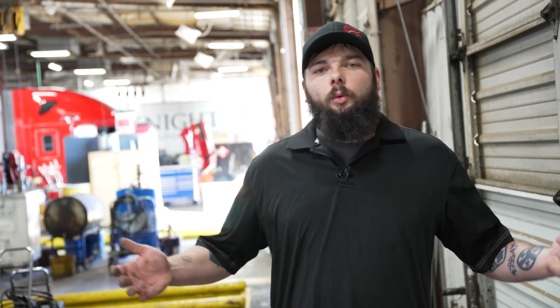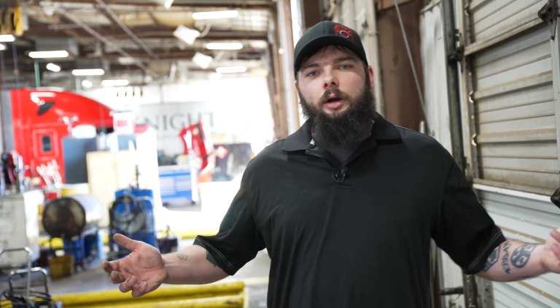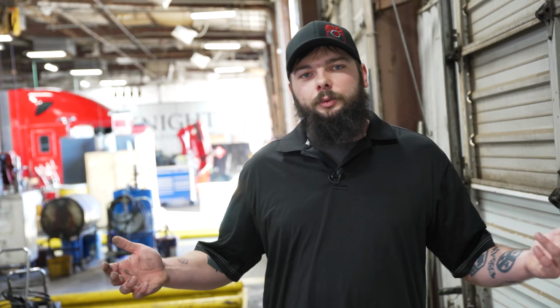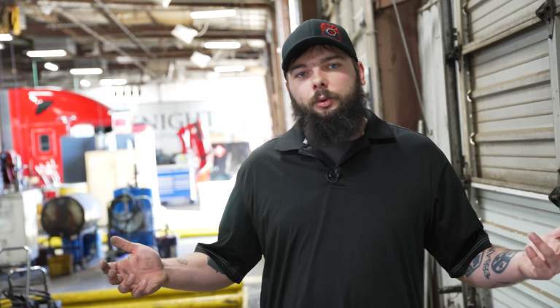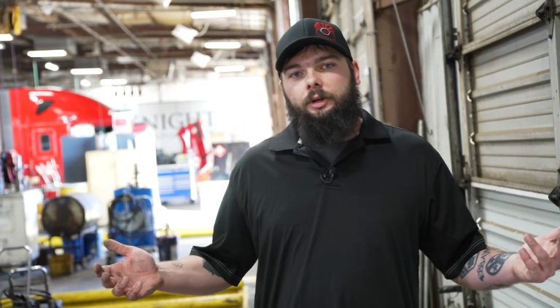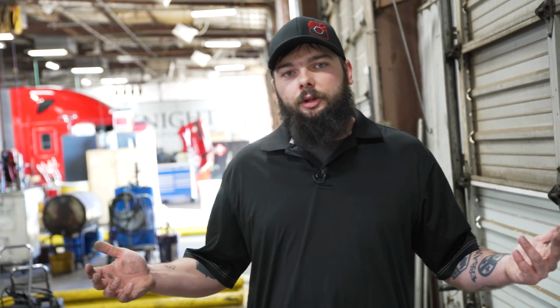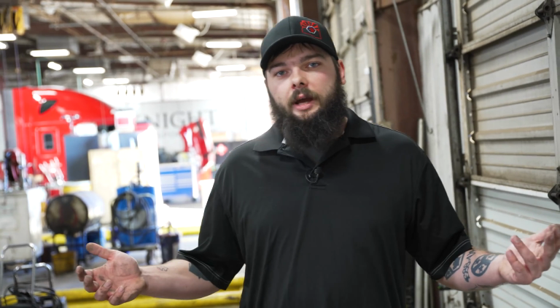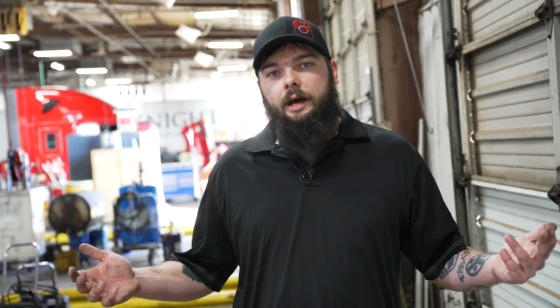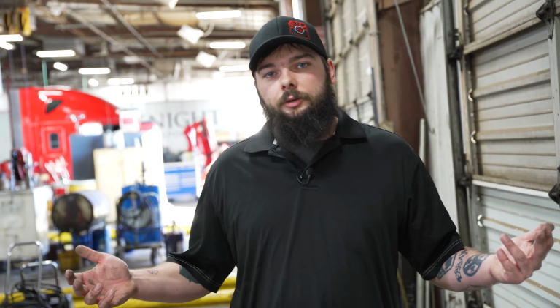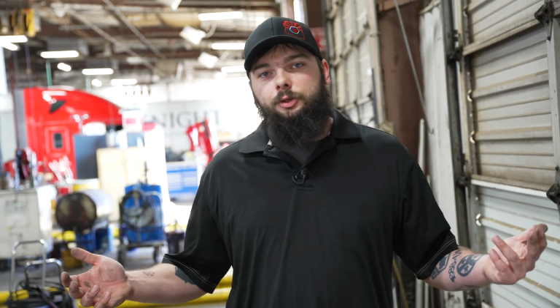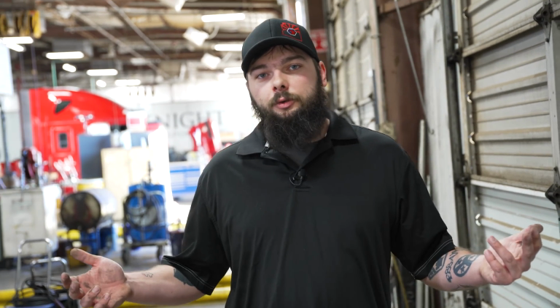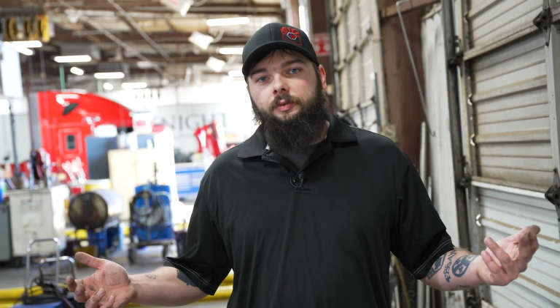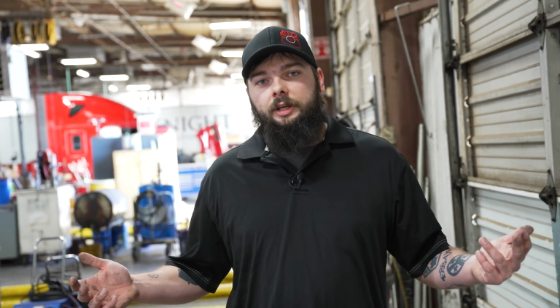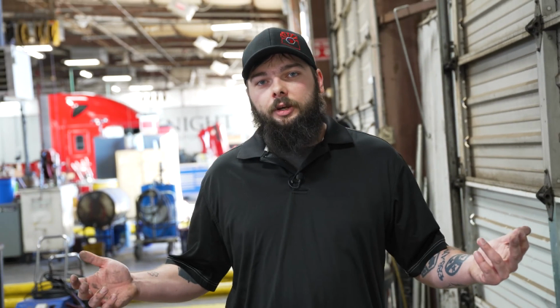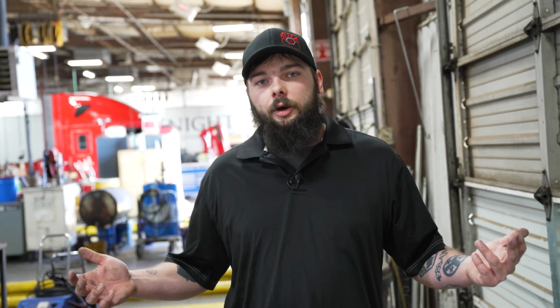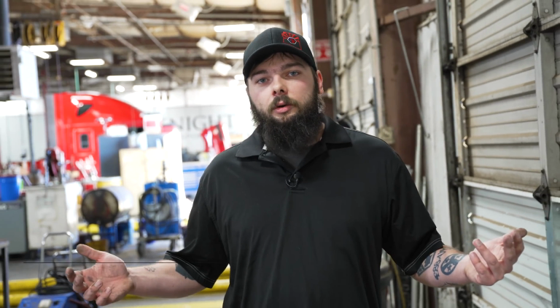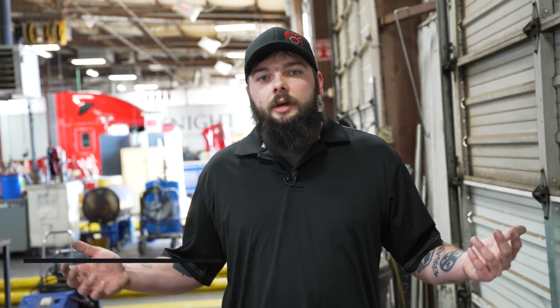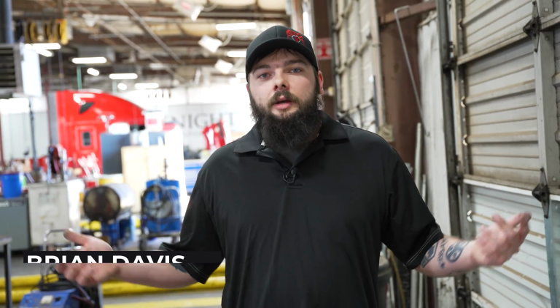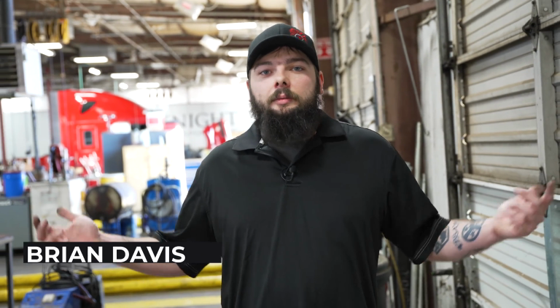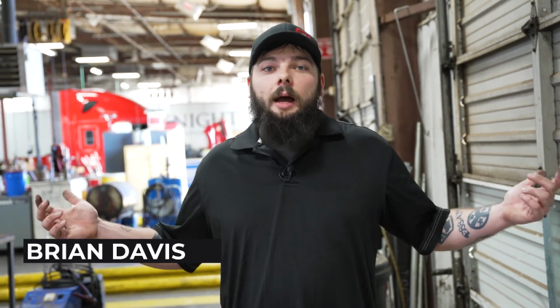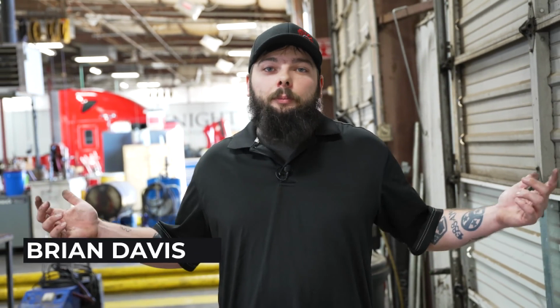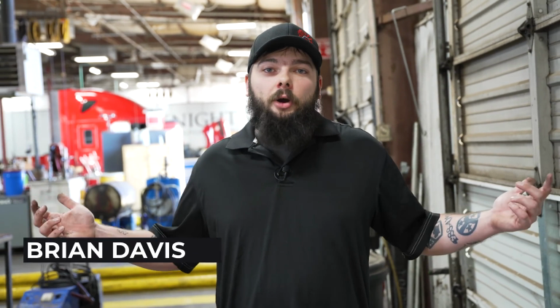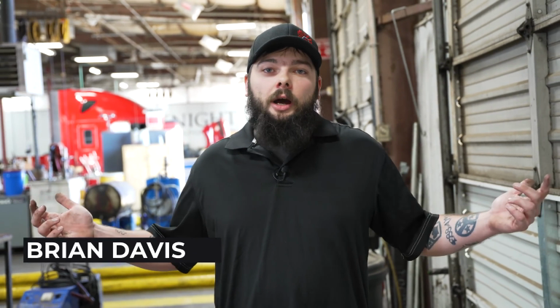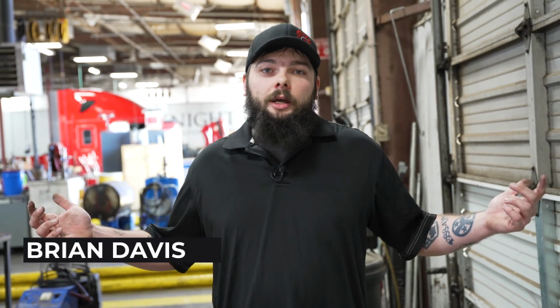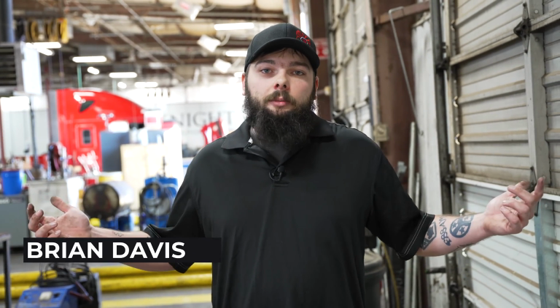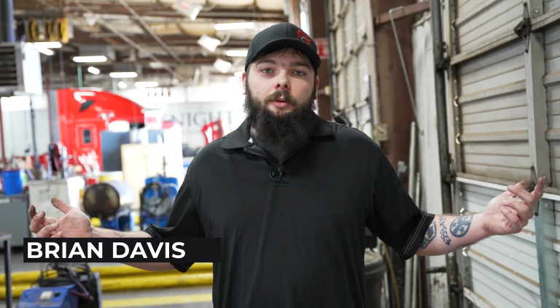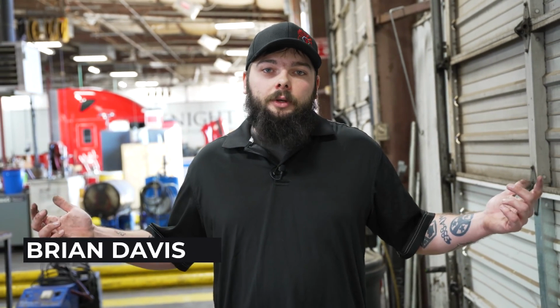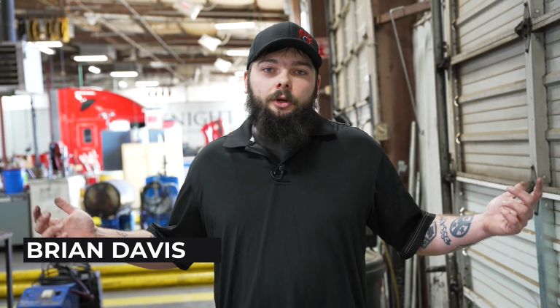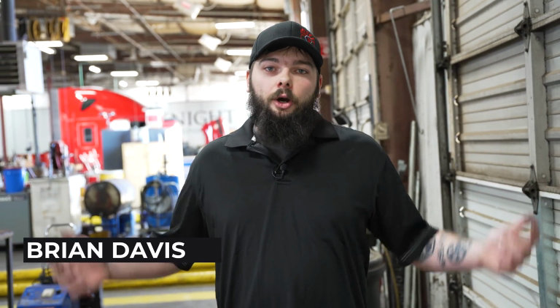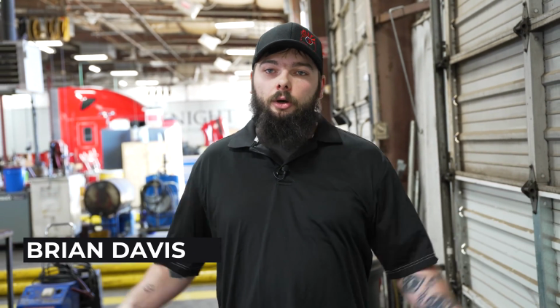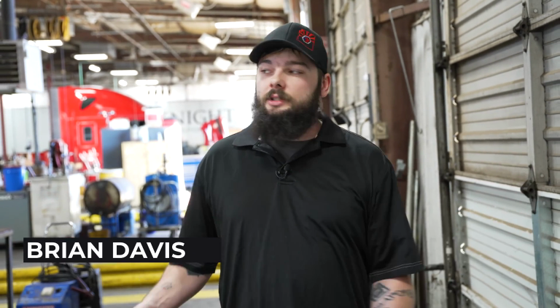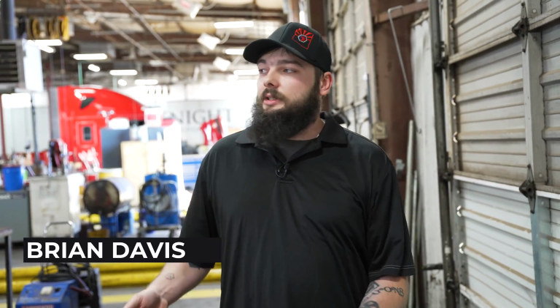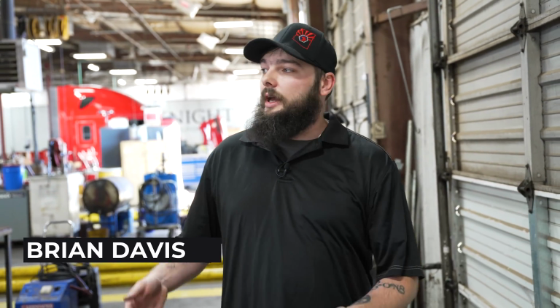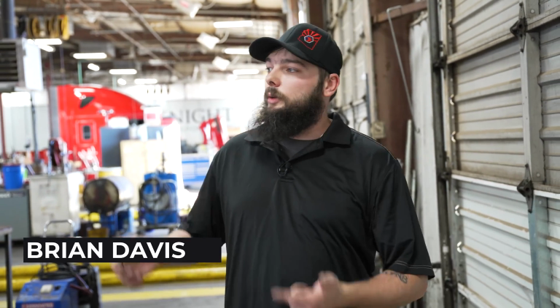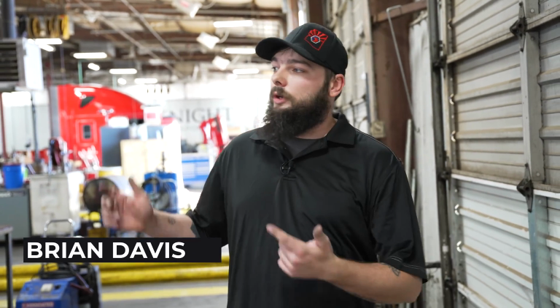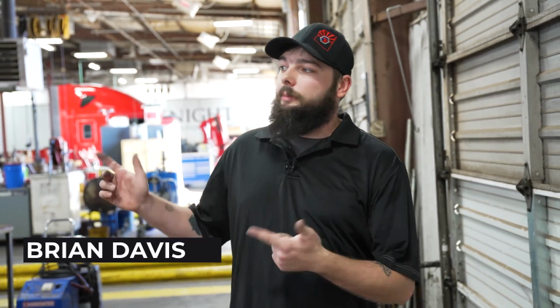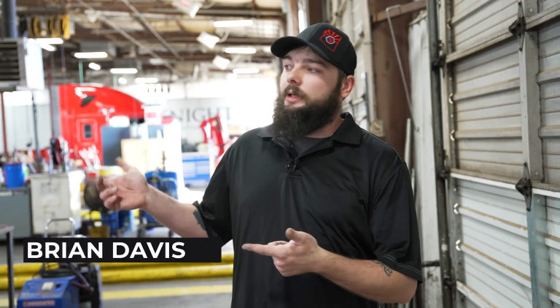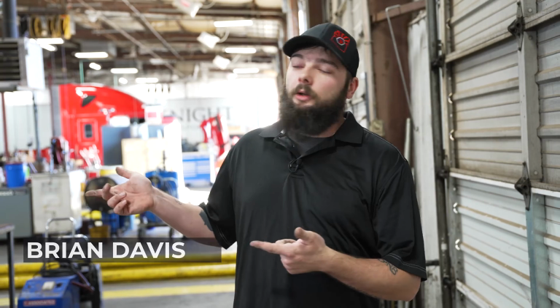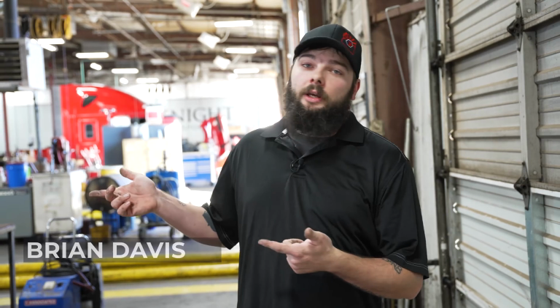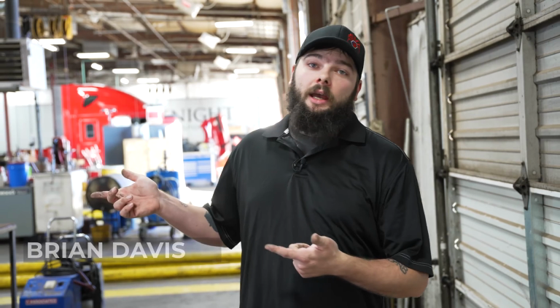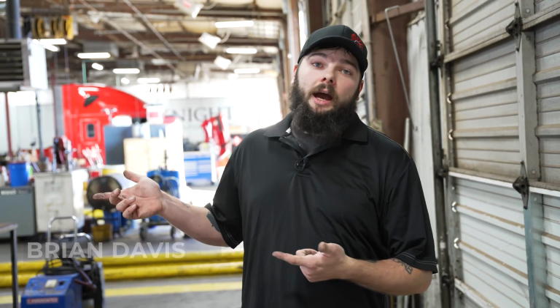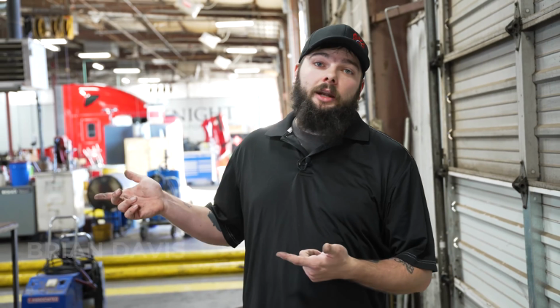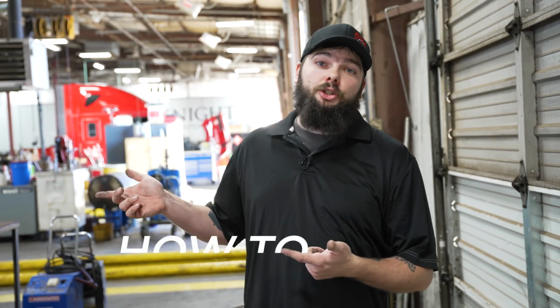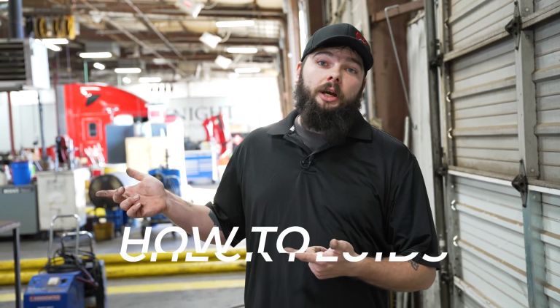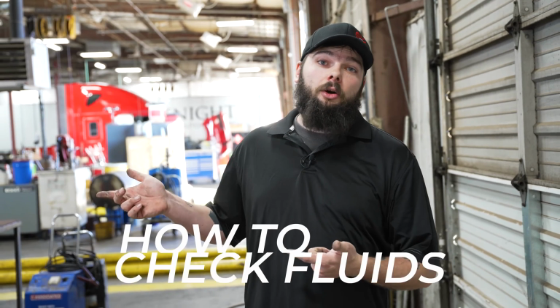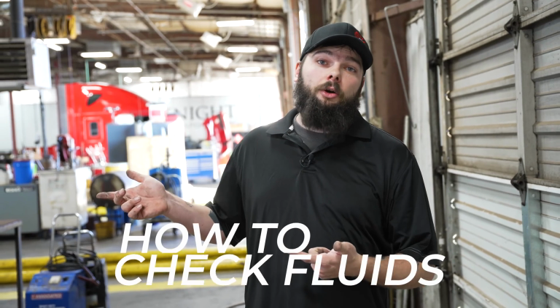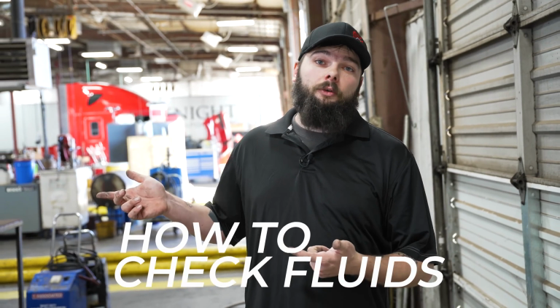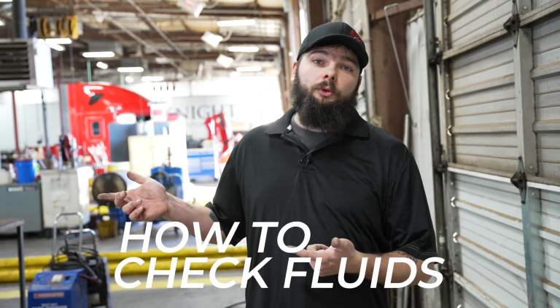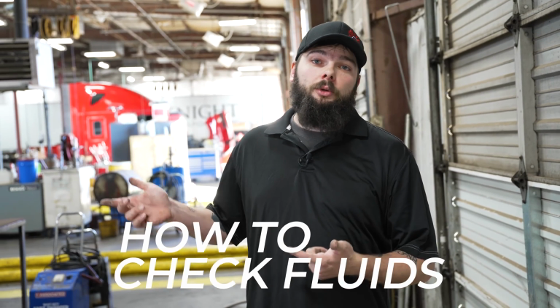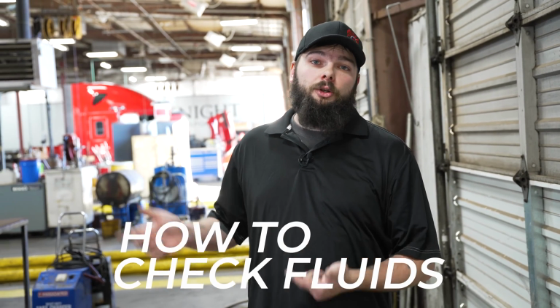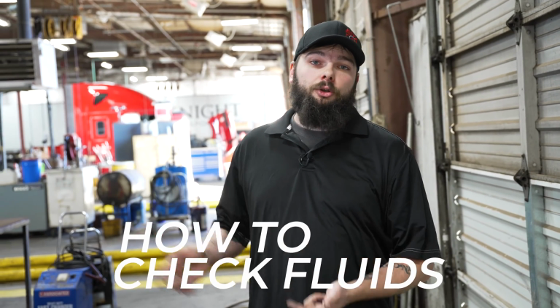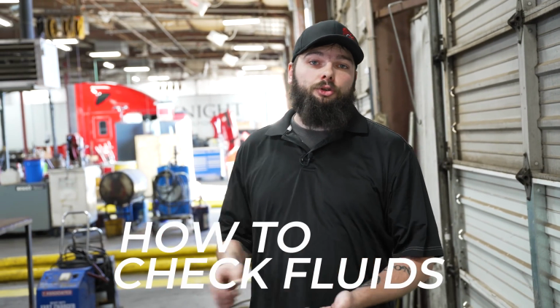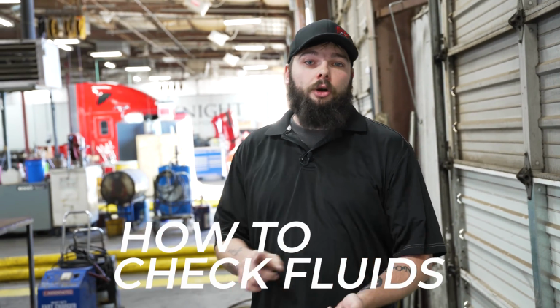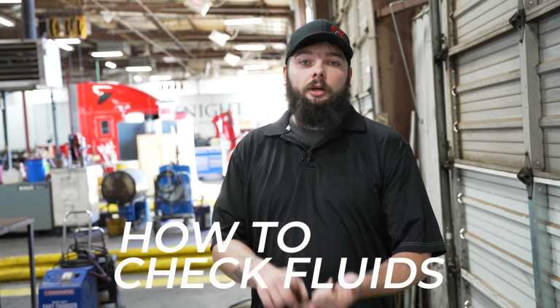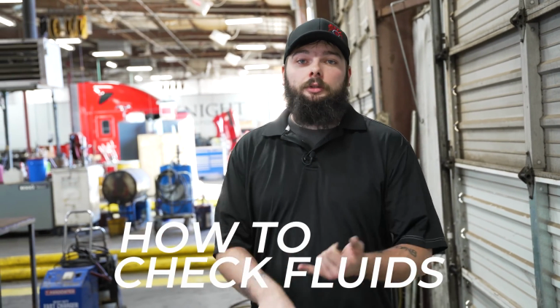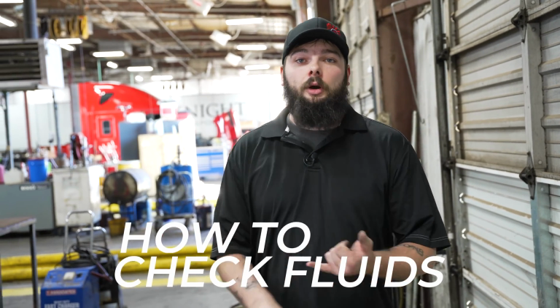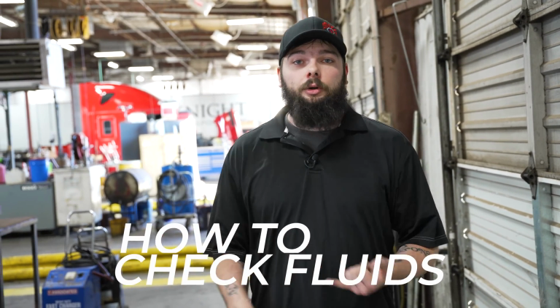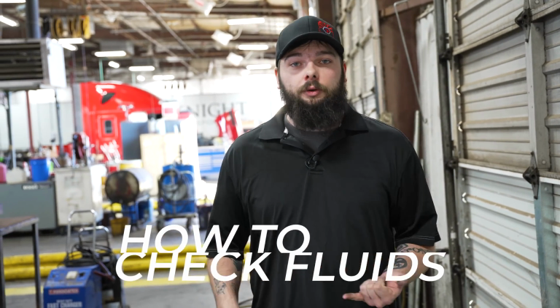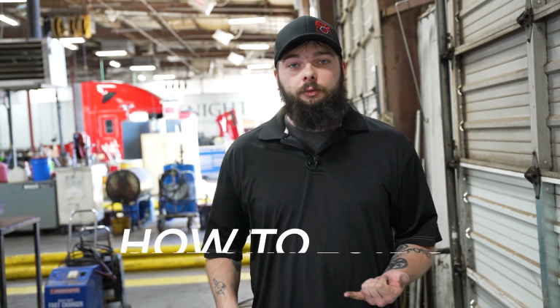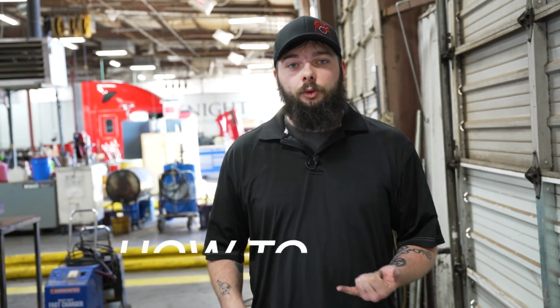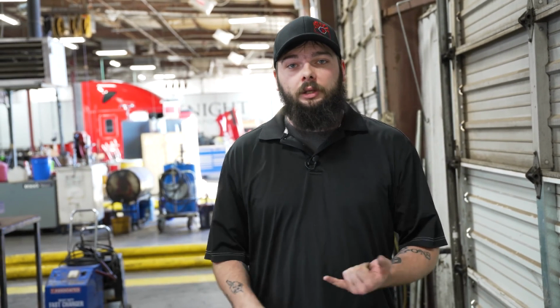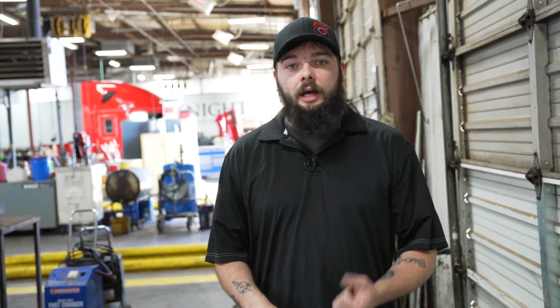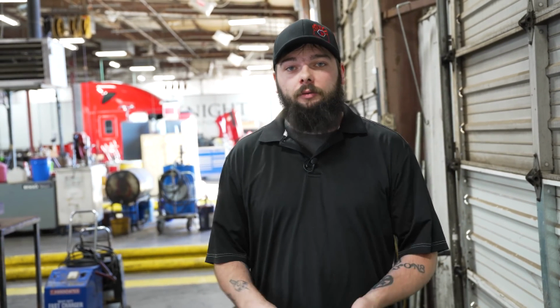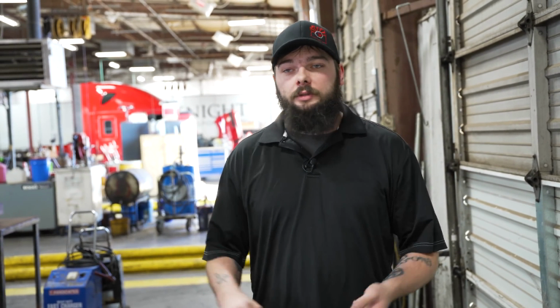Welcome to another how-to video. I'm Brian, and I'm going to be your host. Today, we're going to be looking at how to check all your fluids on your truck — knowing your fluid levels.